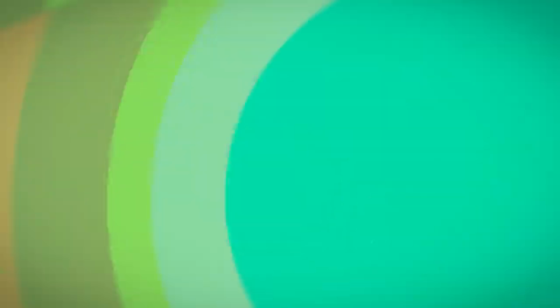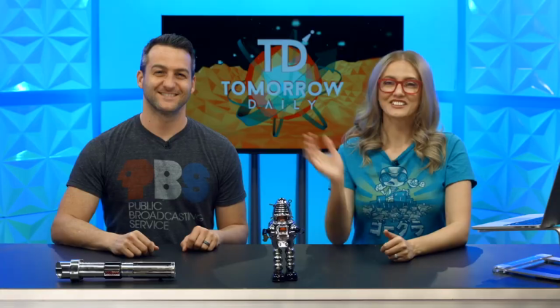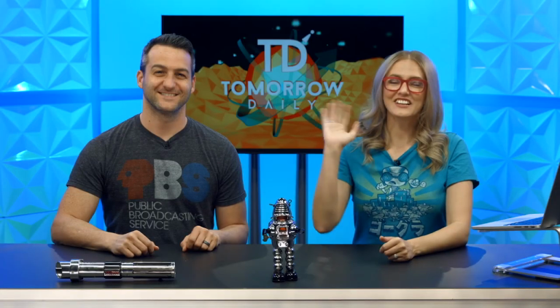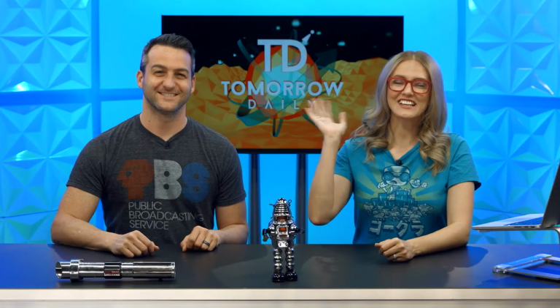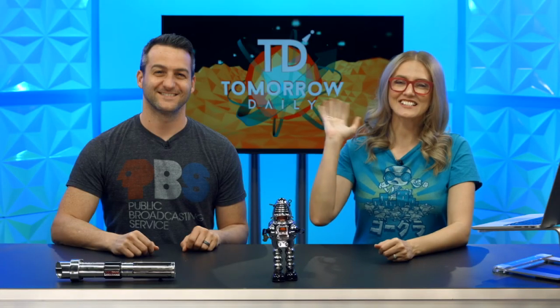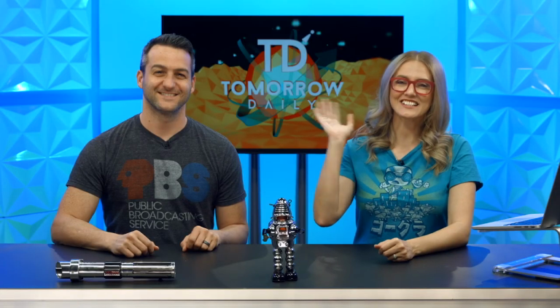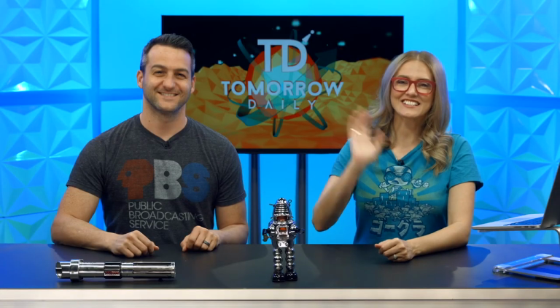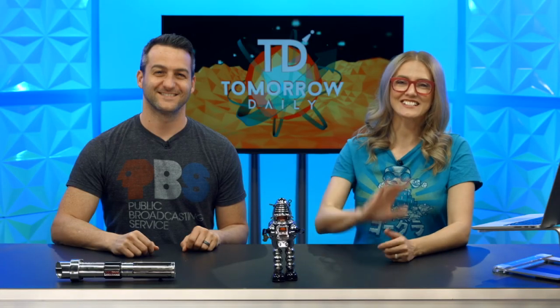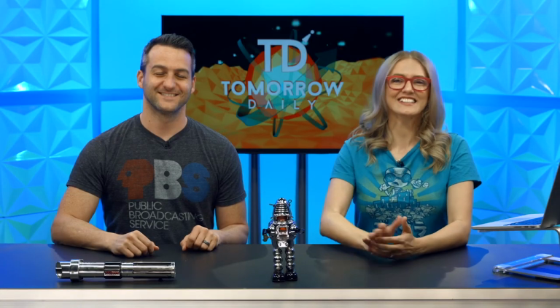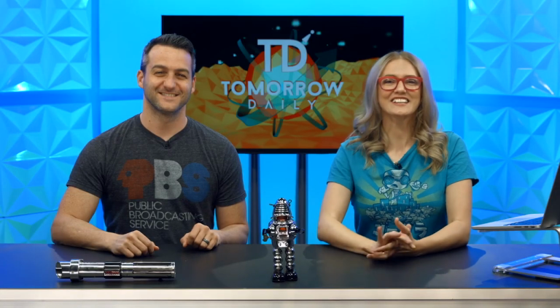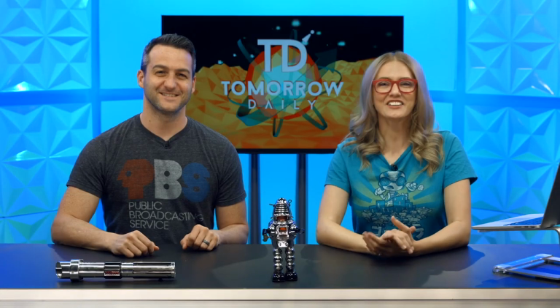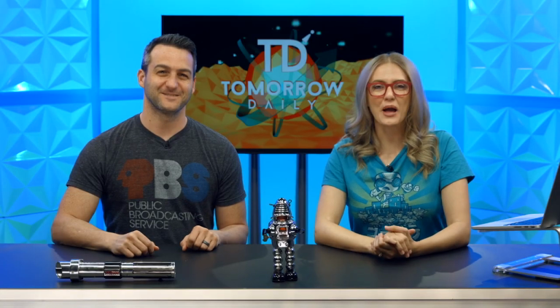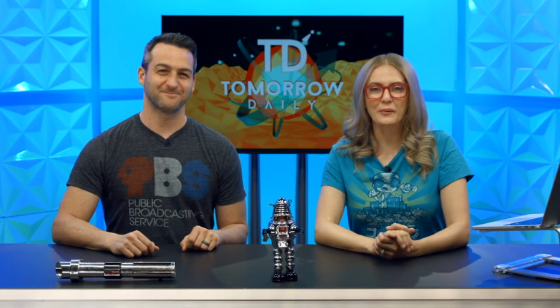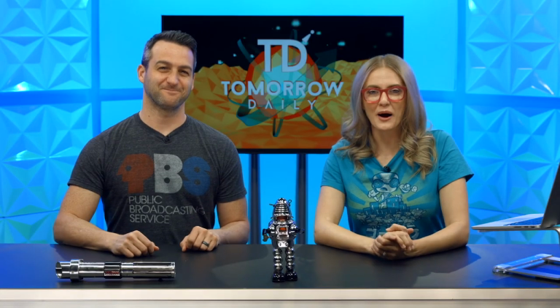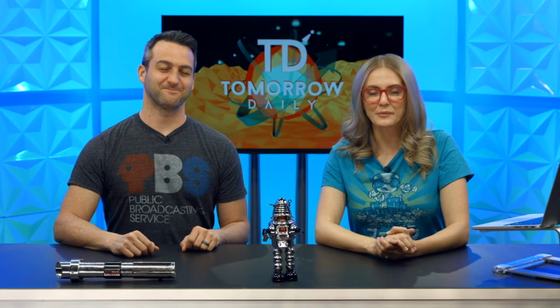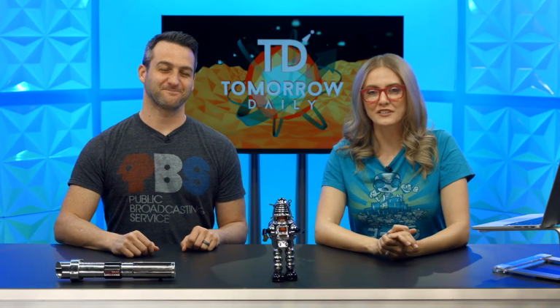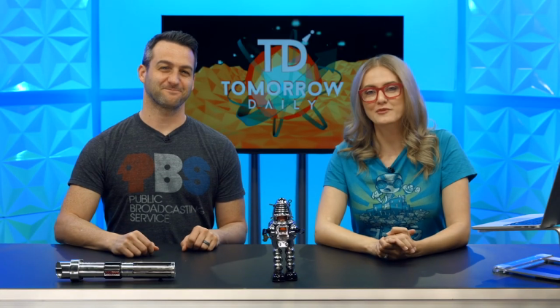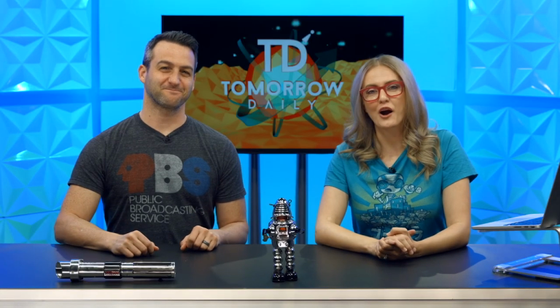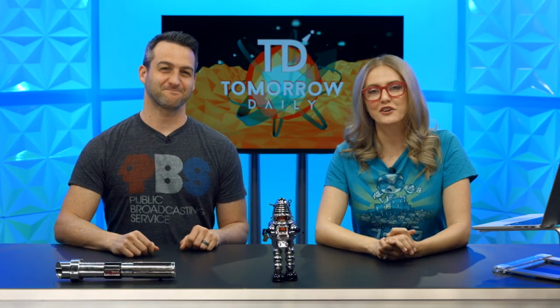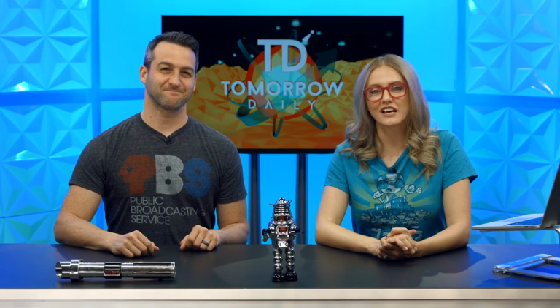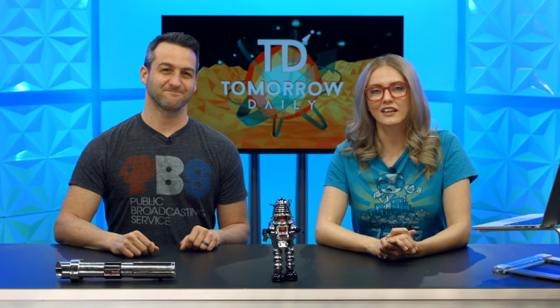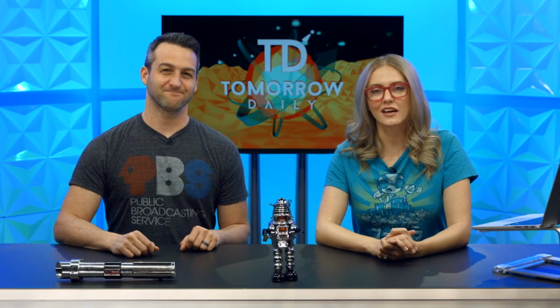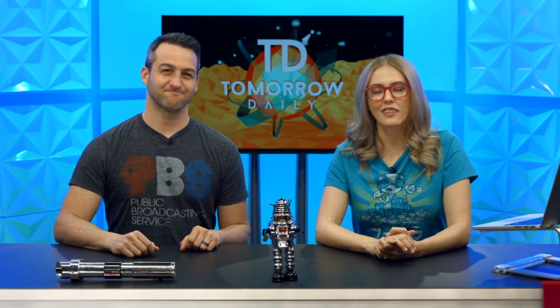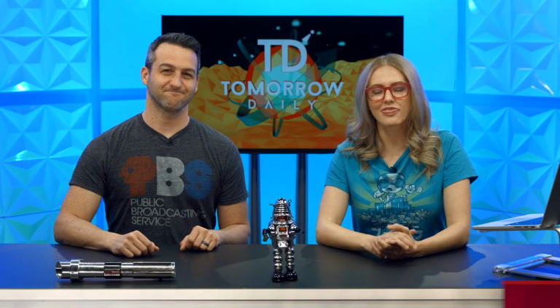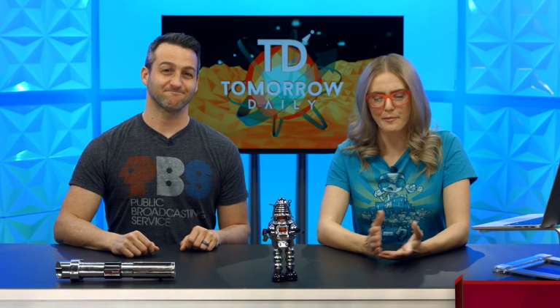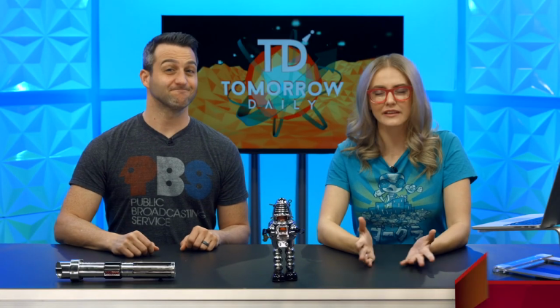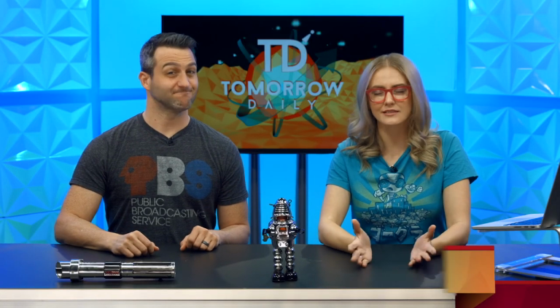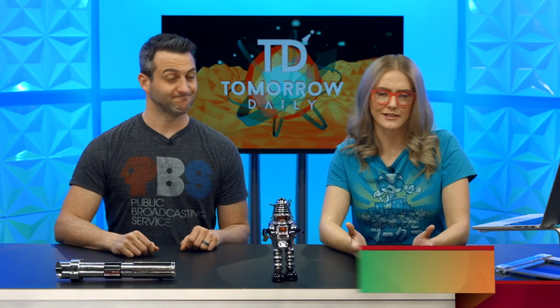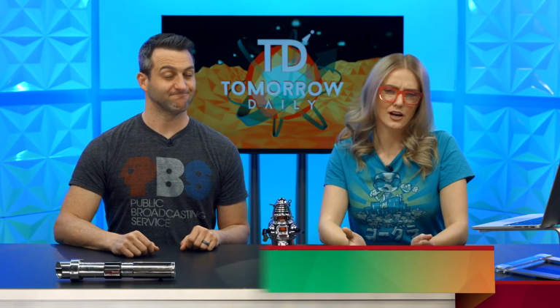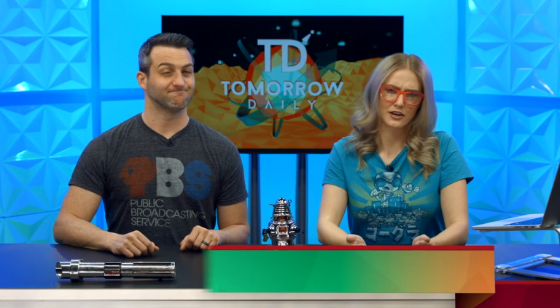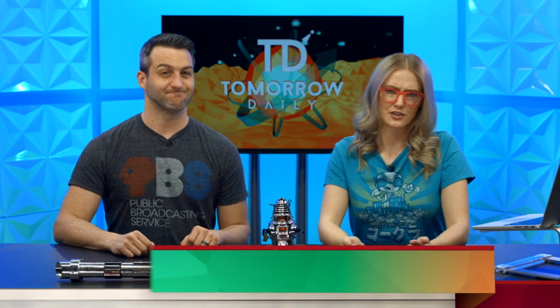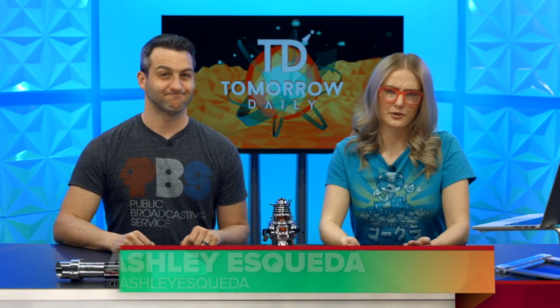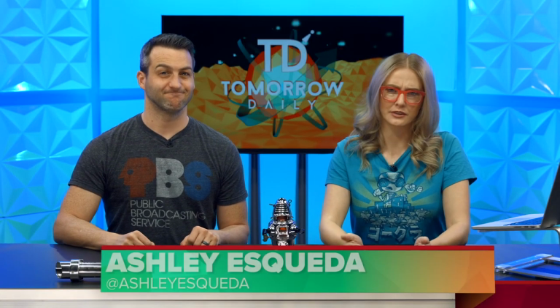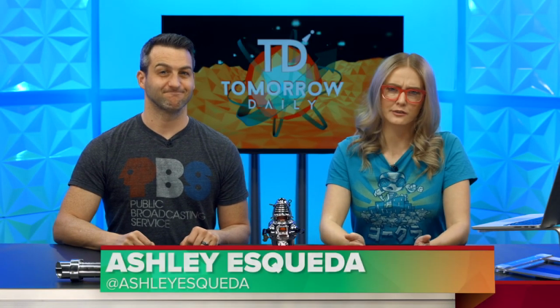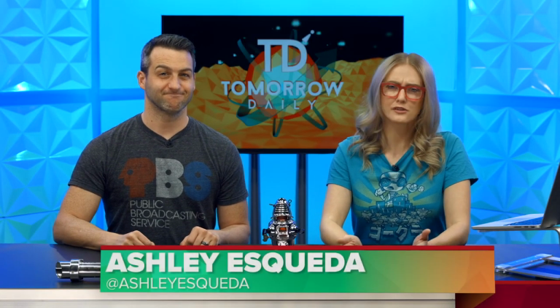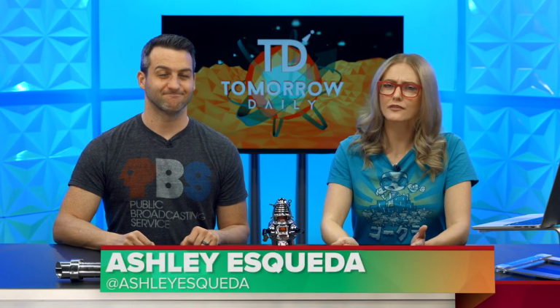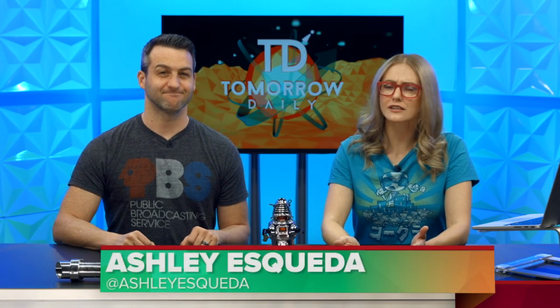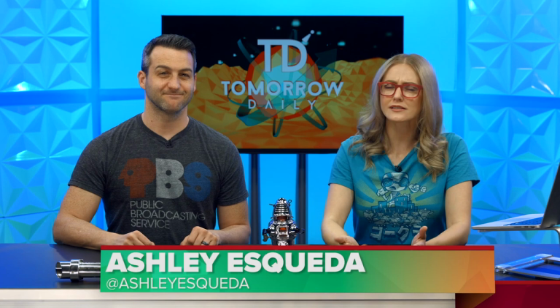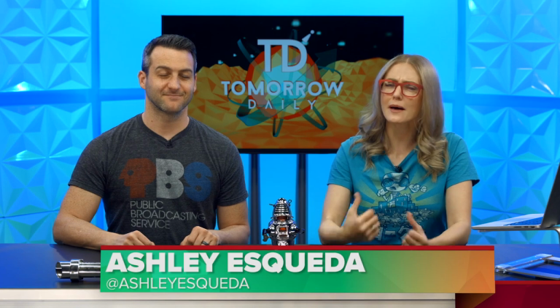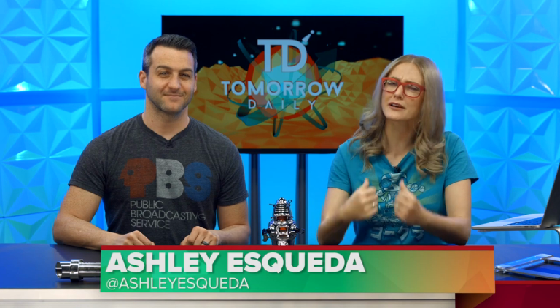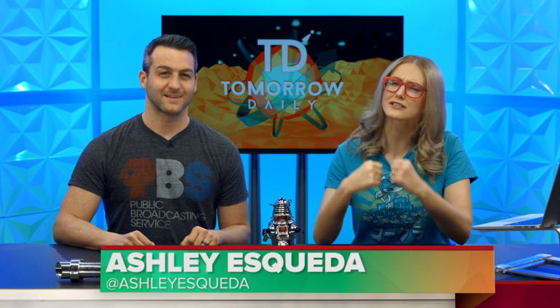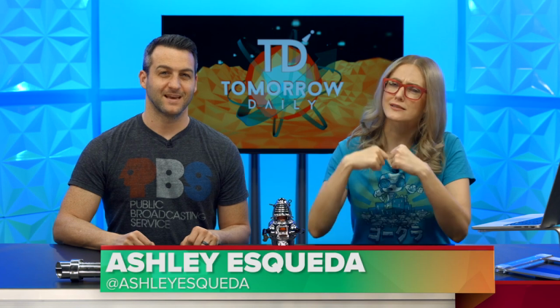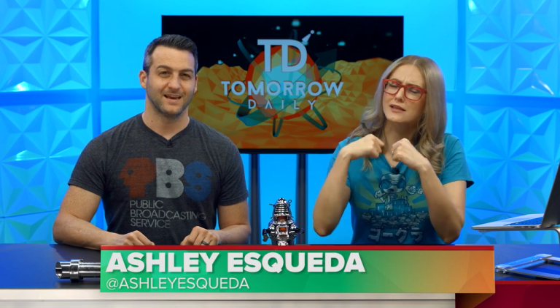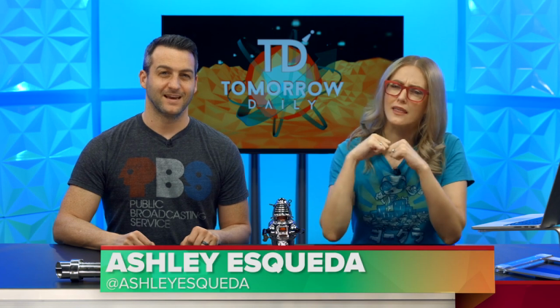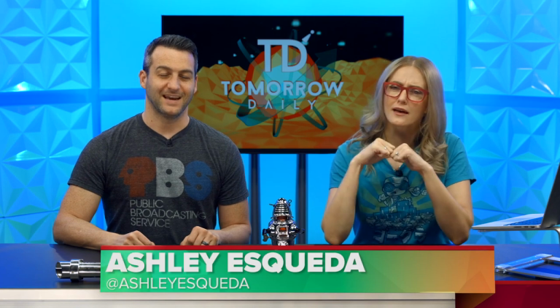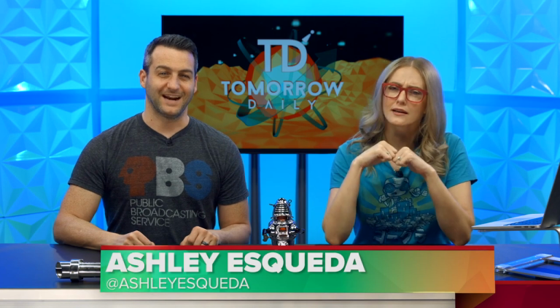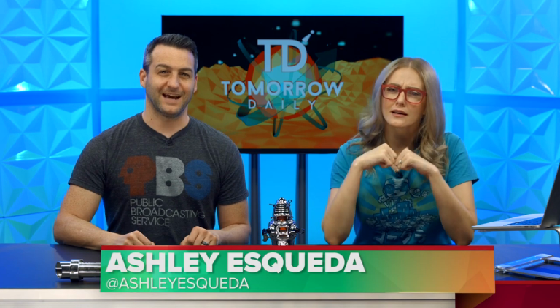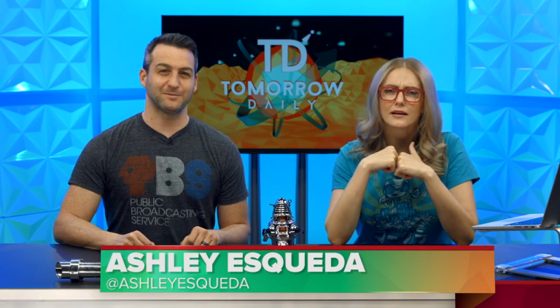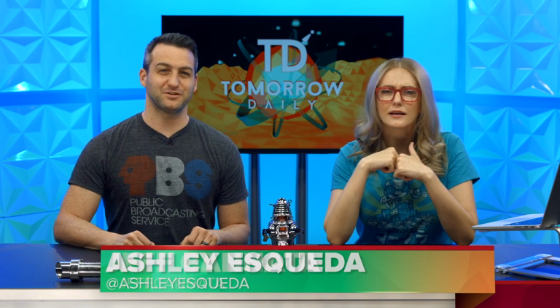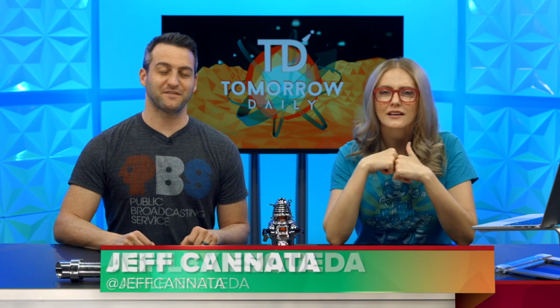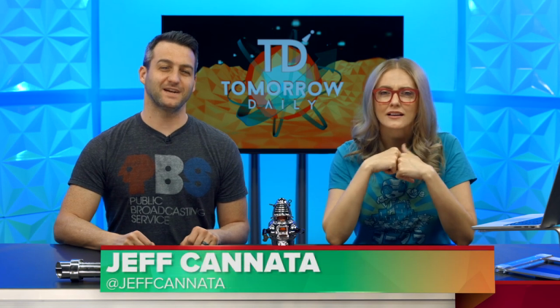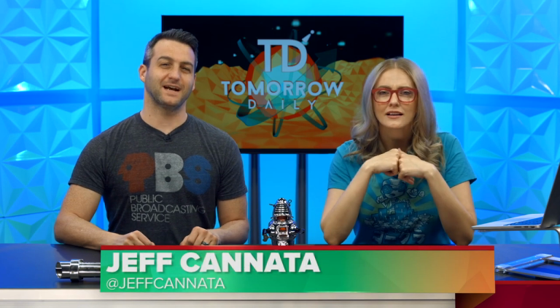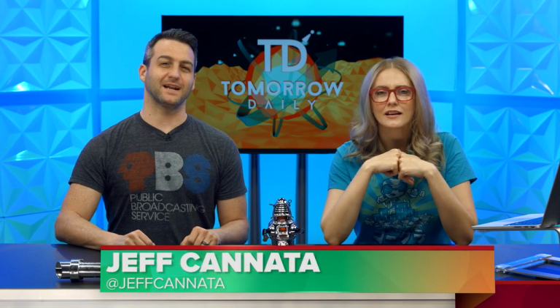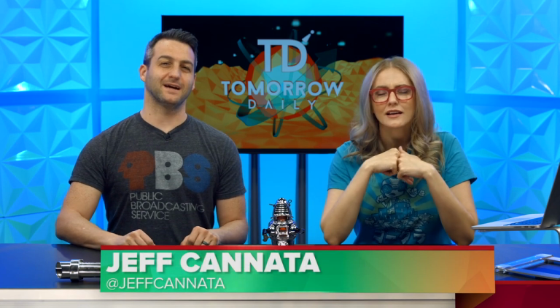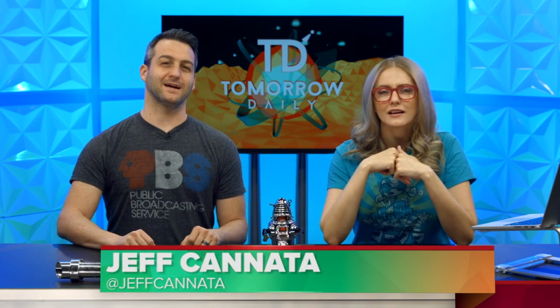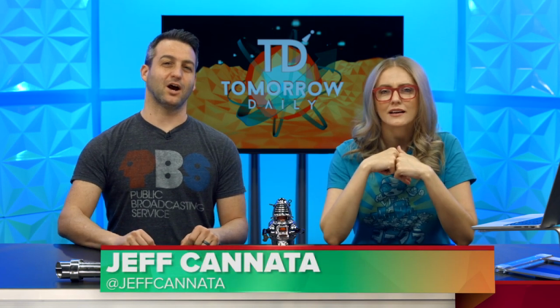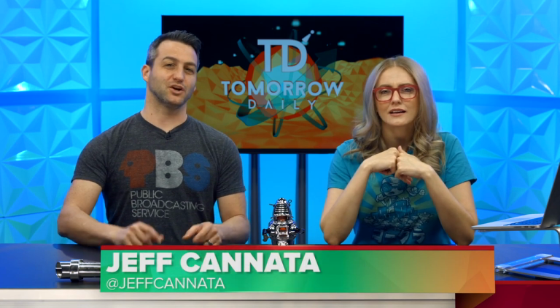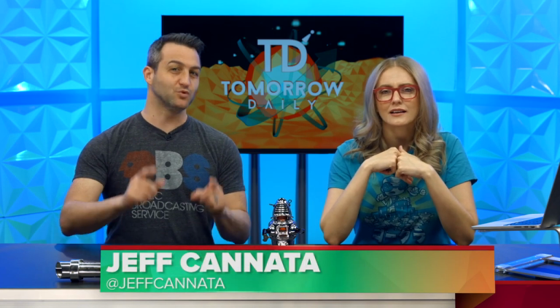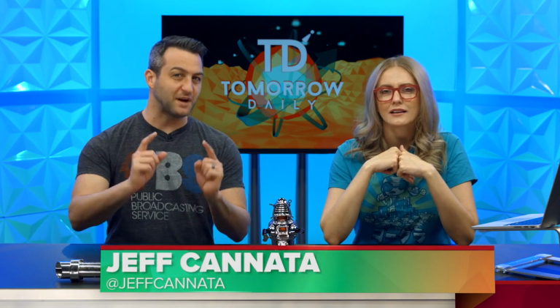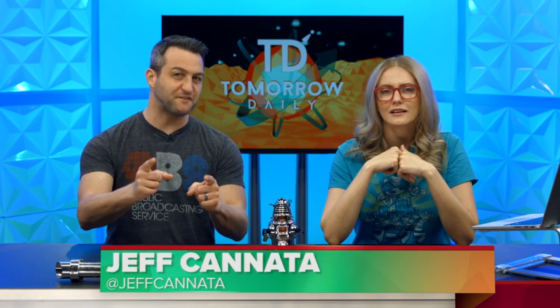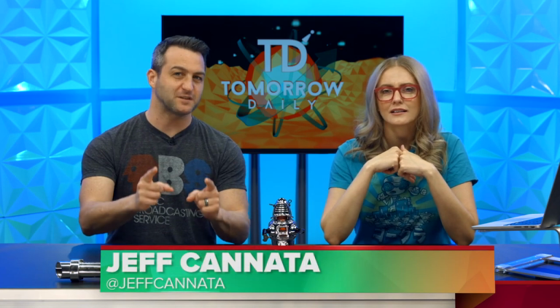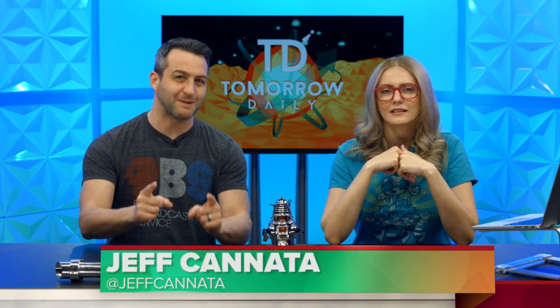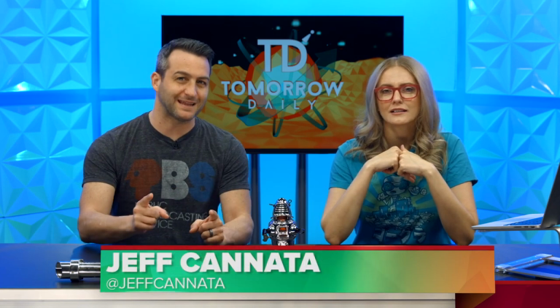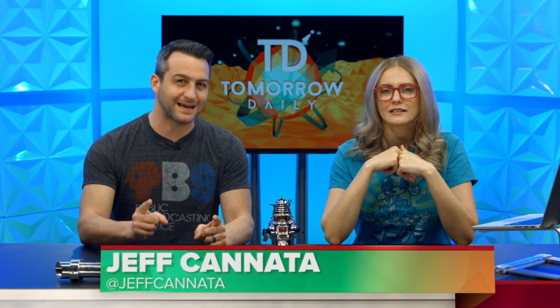Greetings, citizens of the Internet. Welcome to Tomorrow Daily, the best geek talk show in the universe. I'm Ashley Skella, and I'm Jeff Cannata. Are you ready for some headlines?